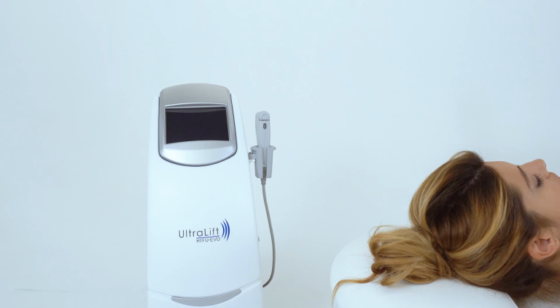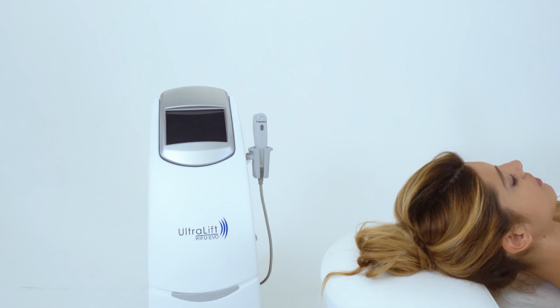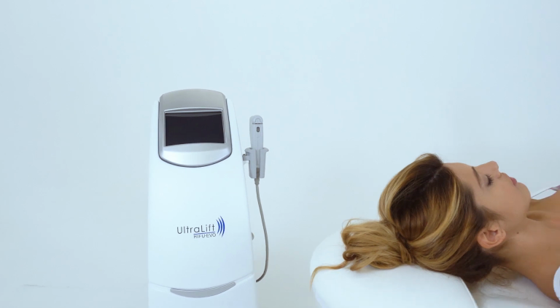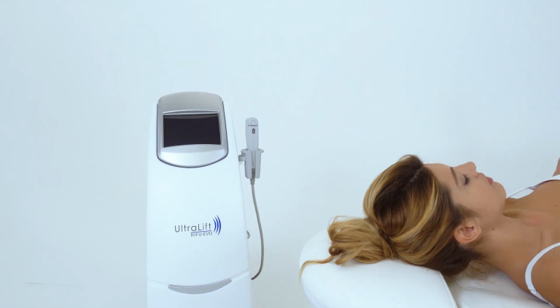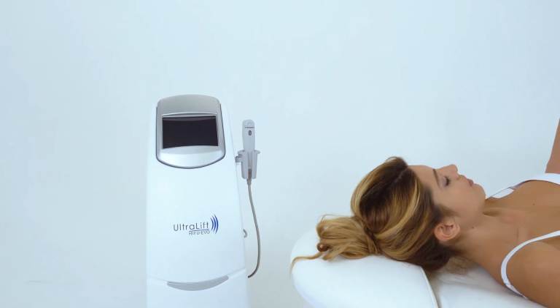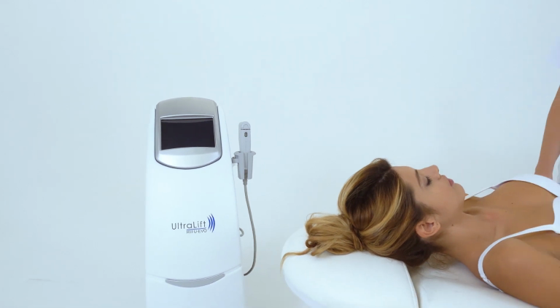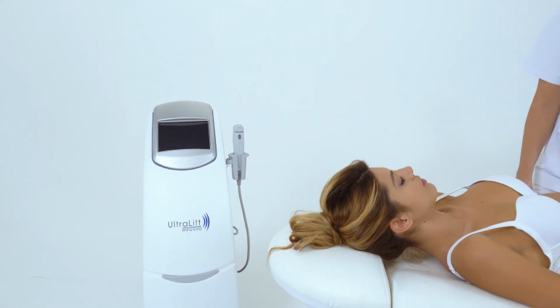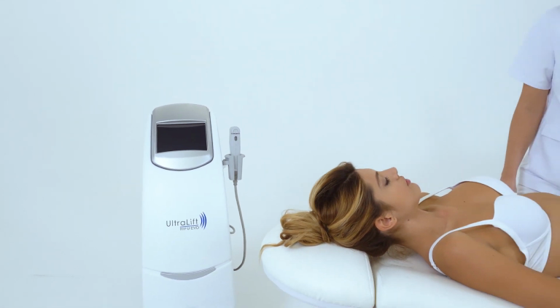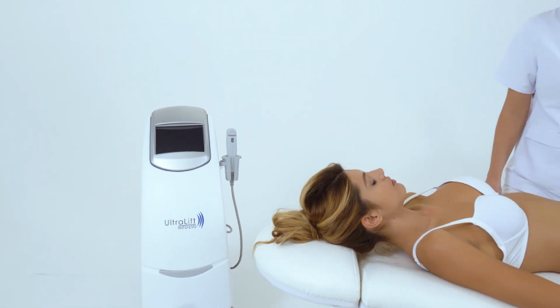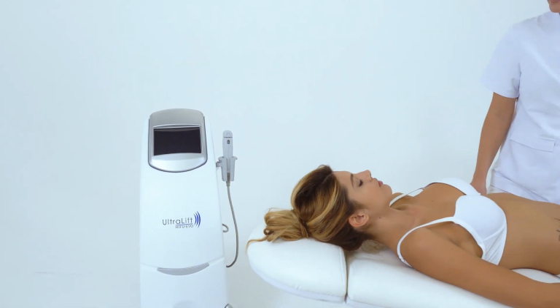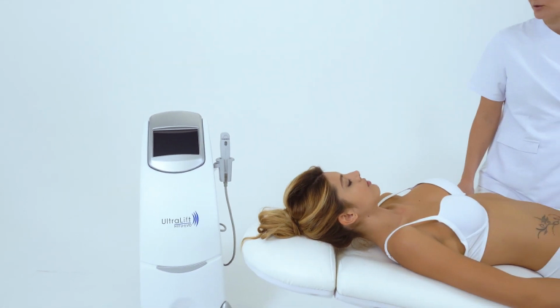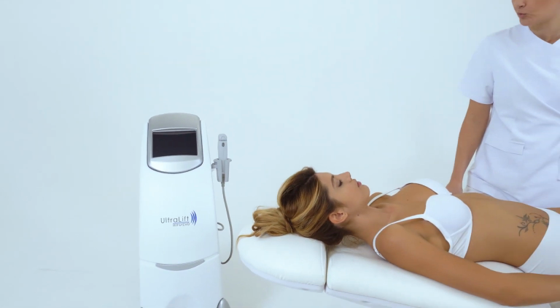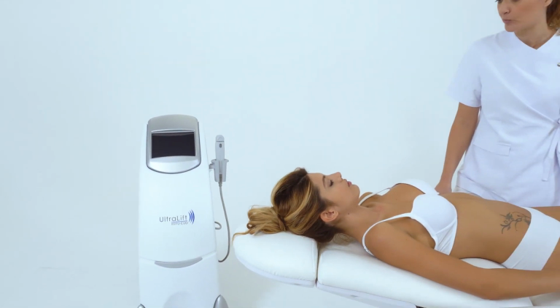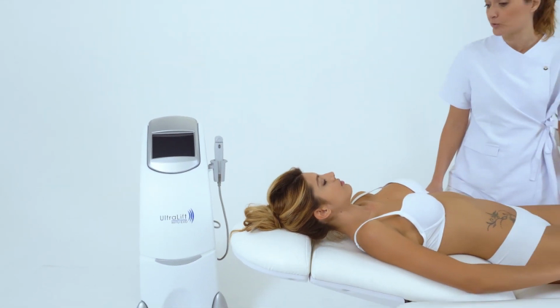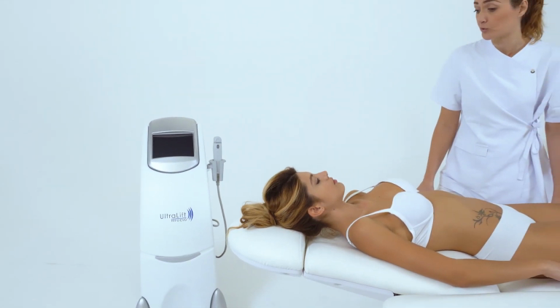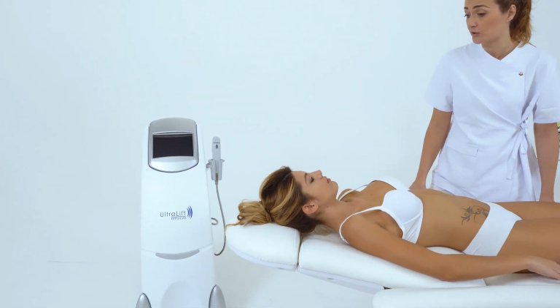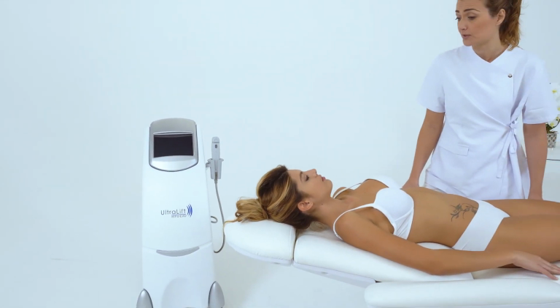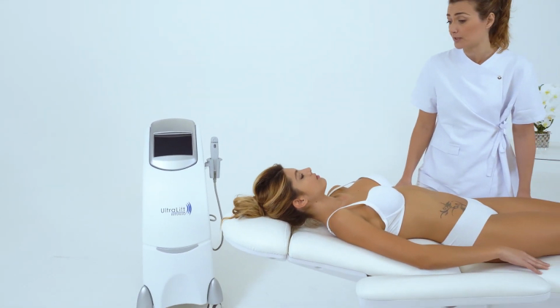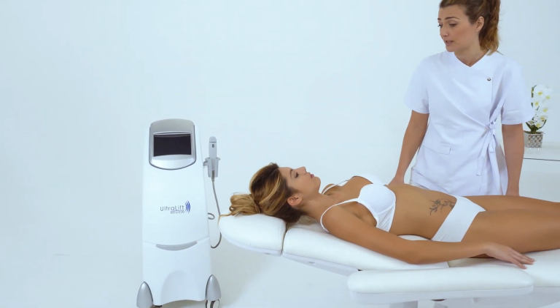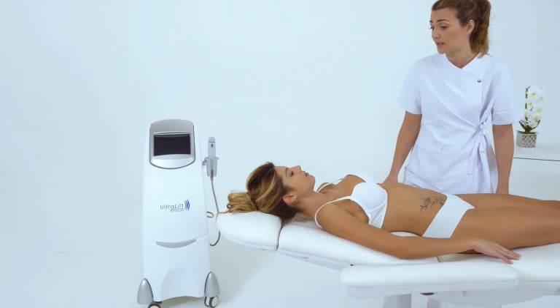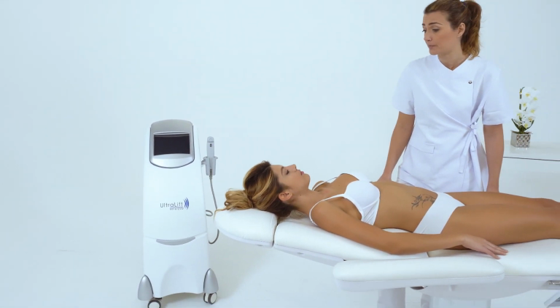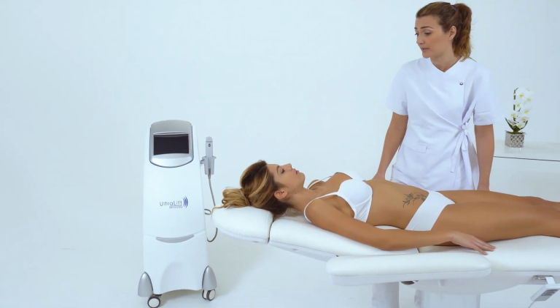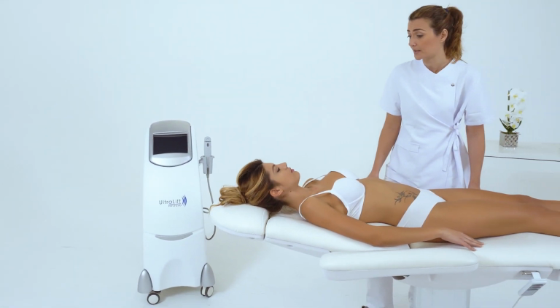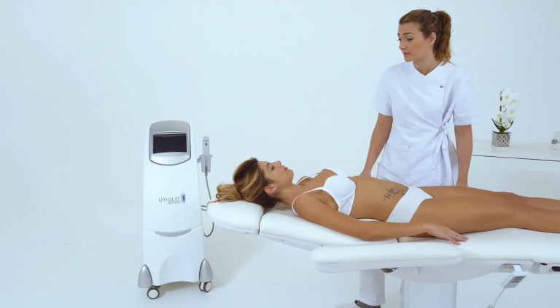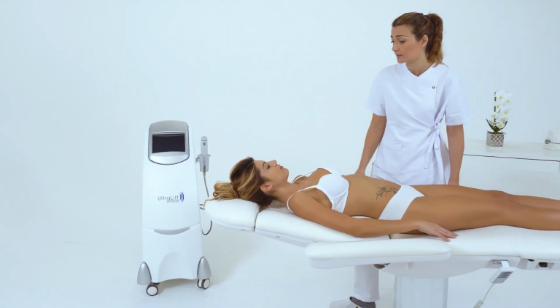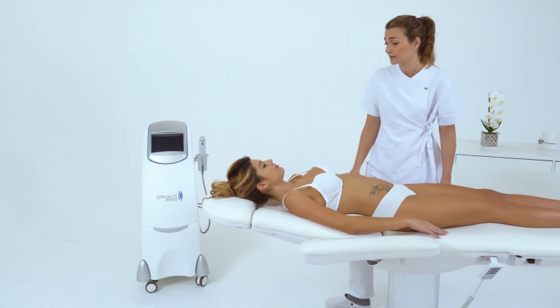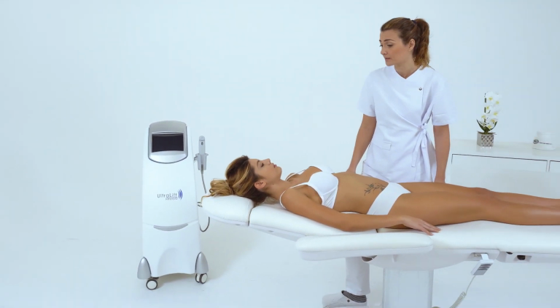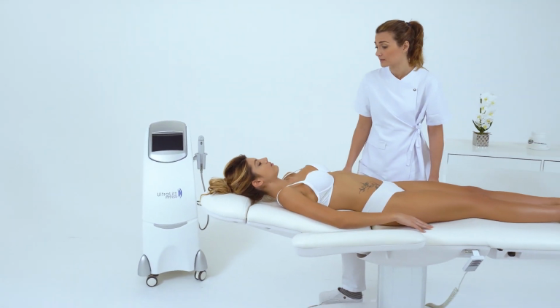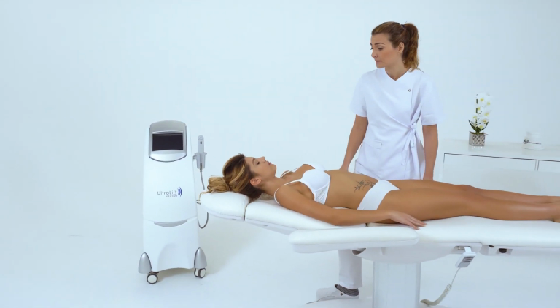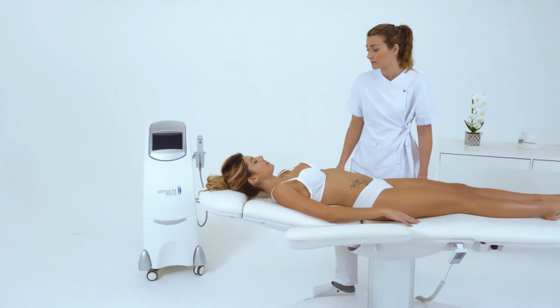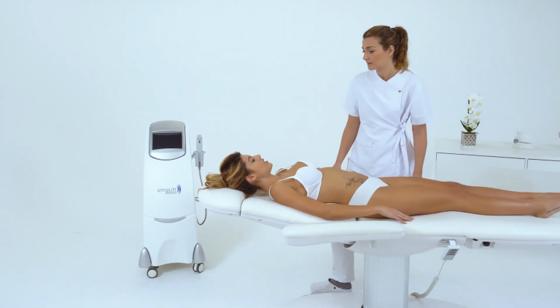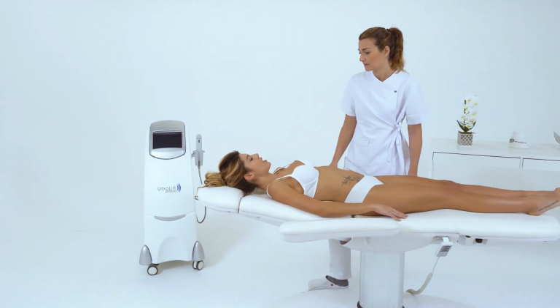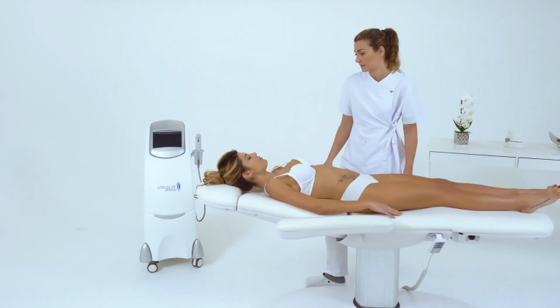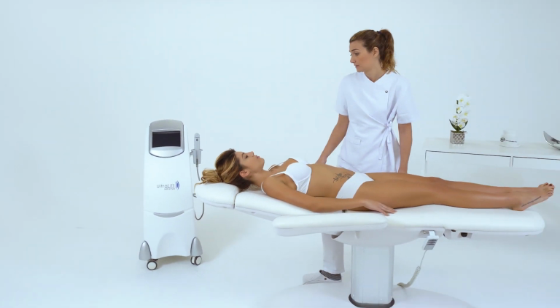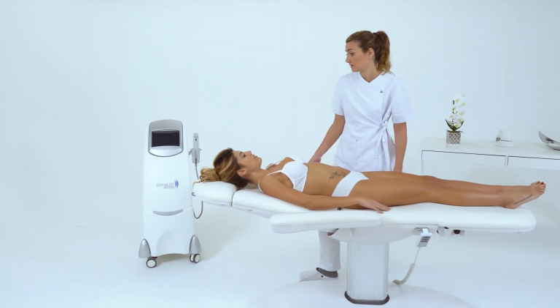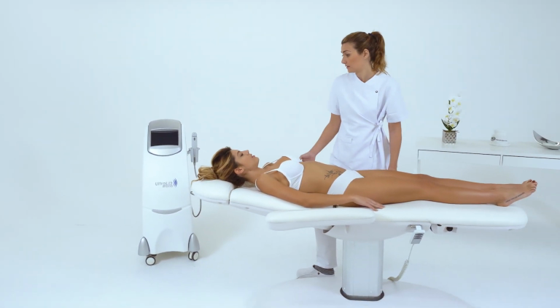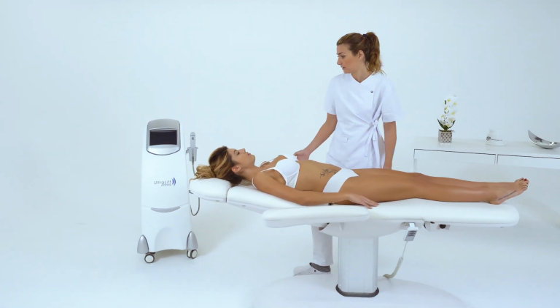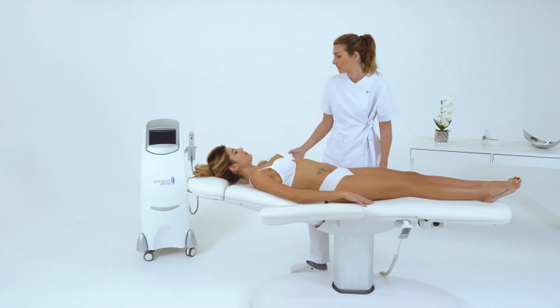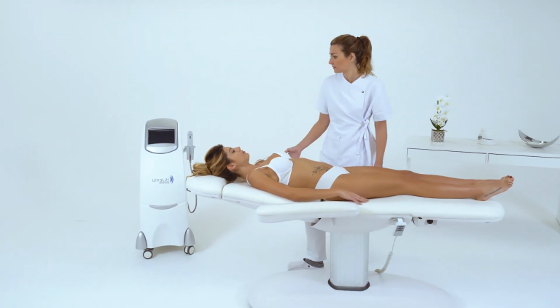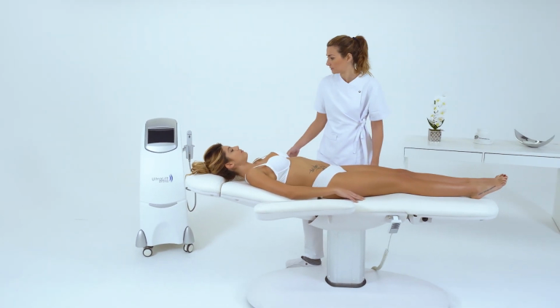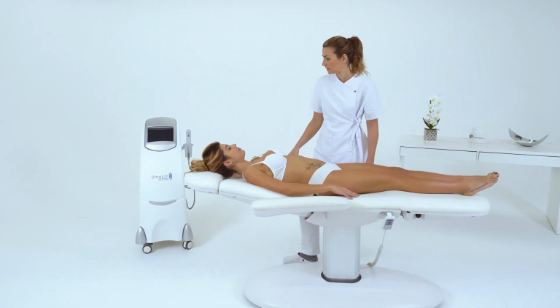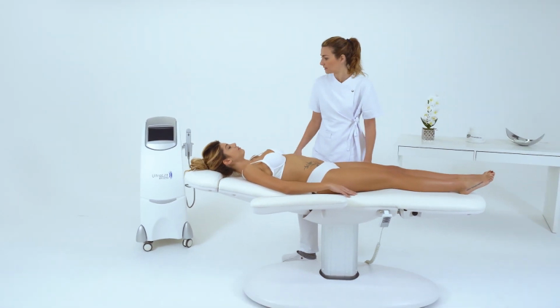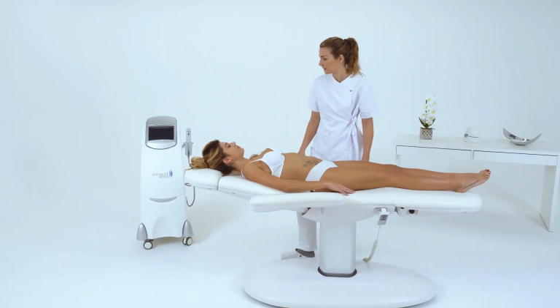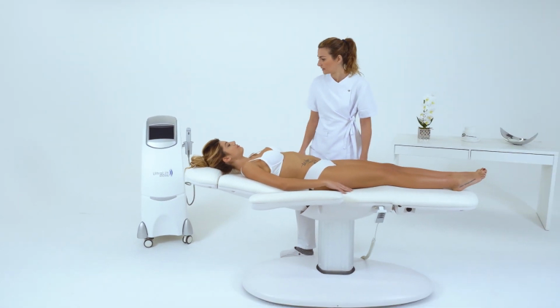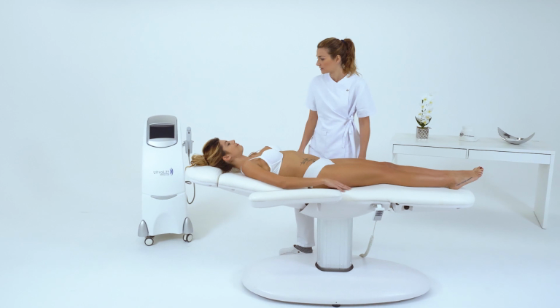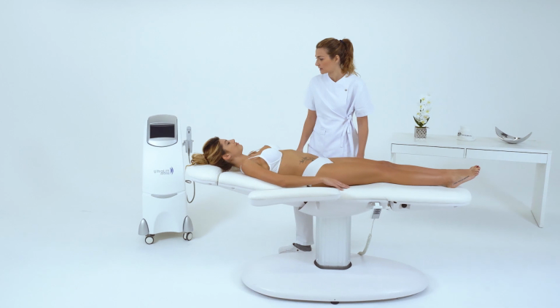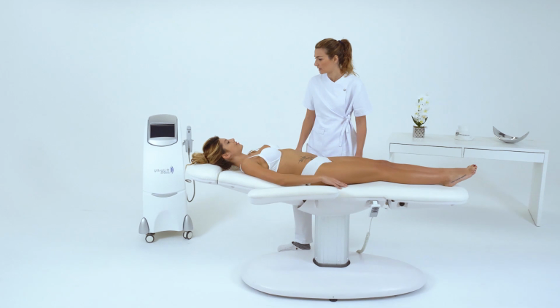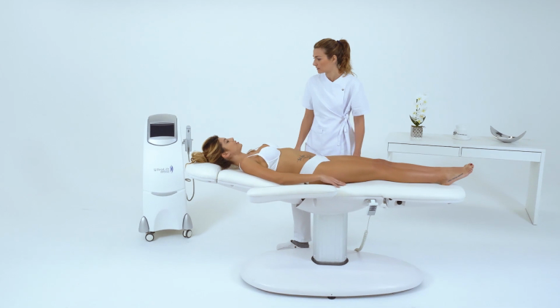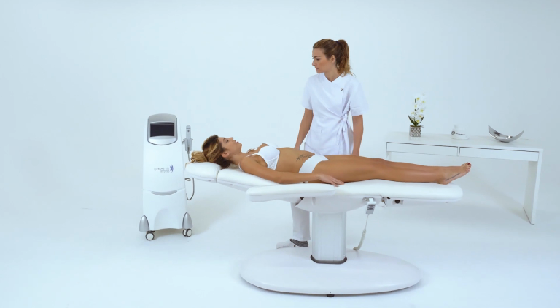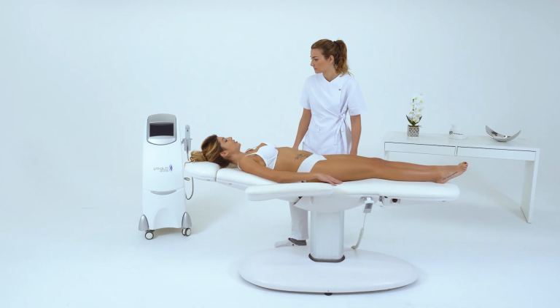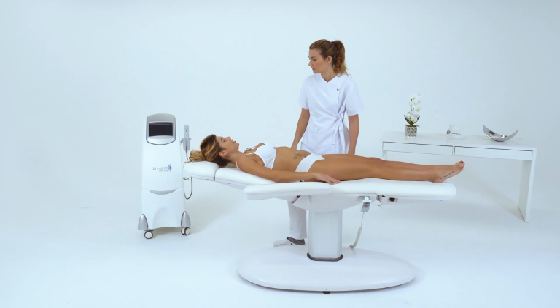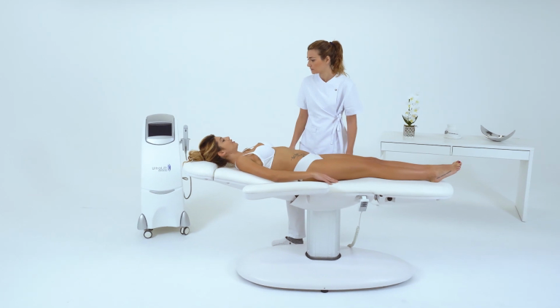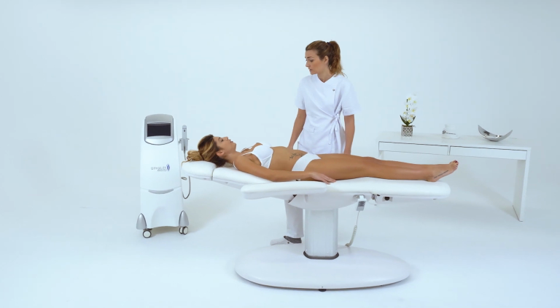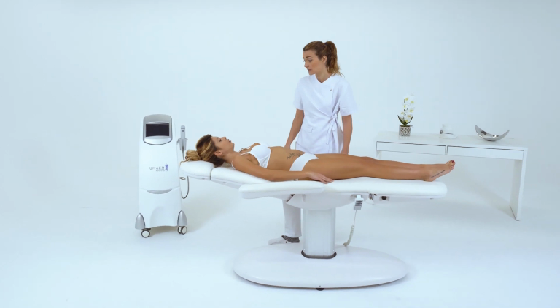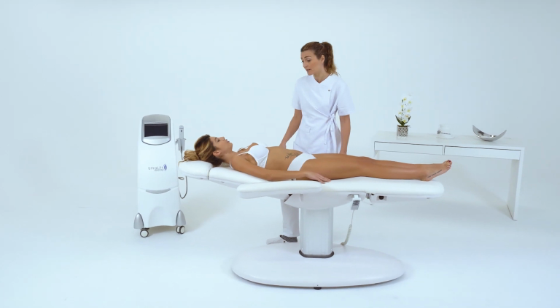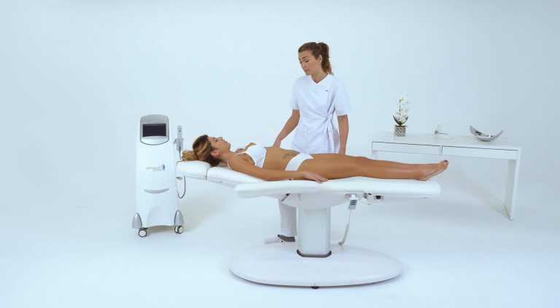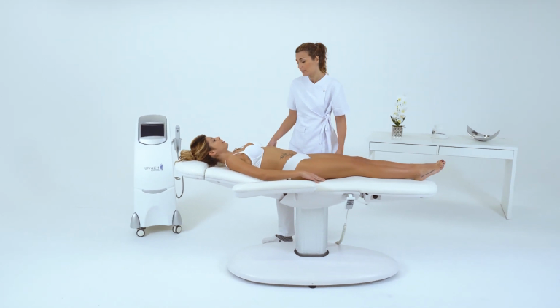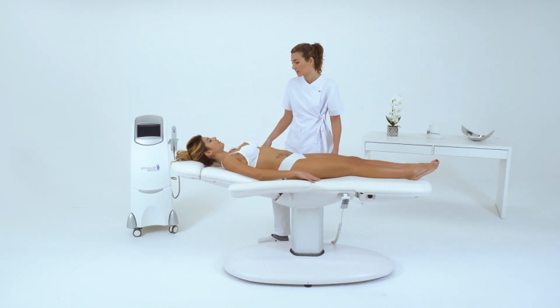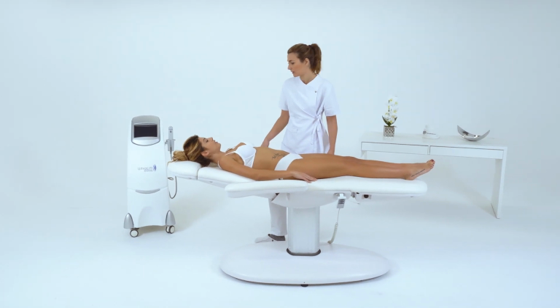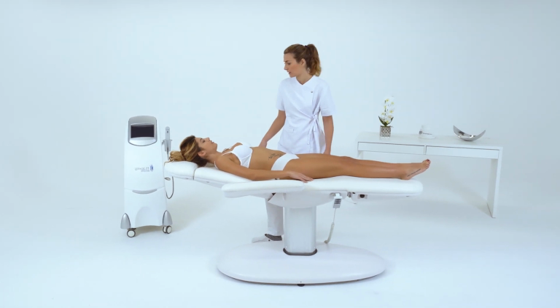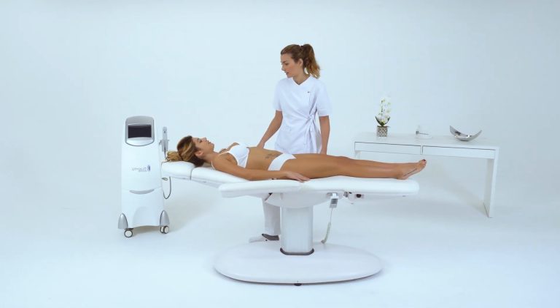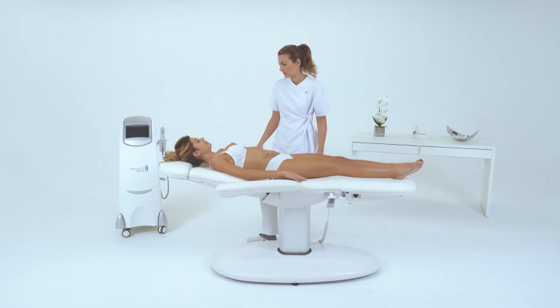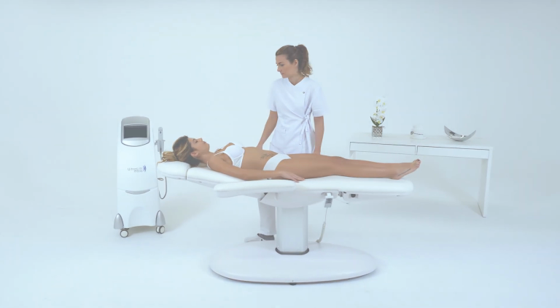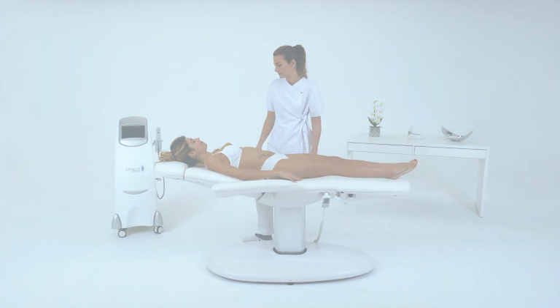Ultralift HIFU EVO — the most advanced aesthetic technology in rejuvenation and non-surgical skin tightening.